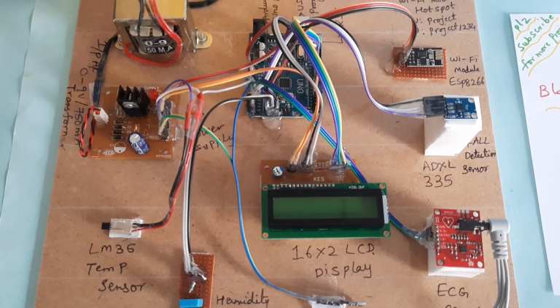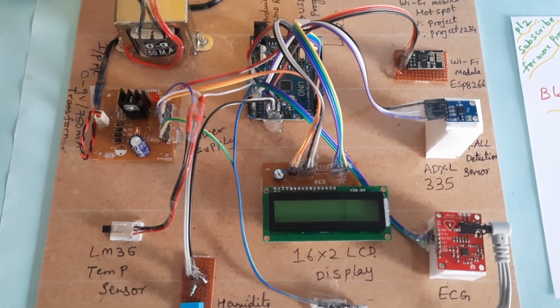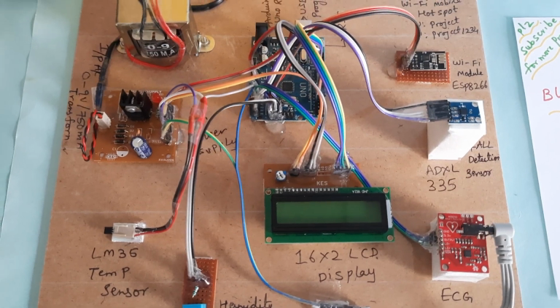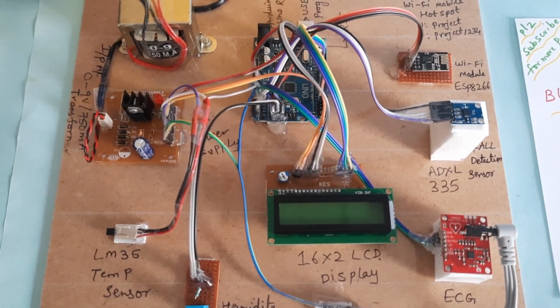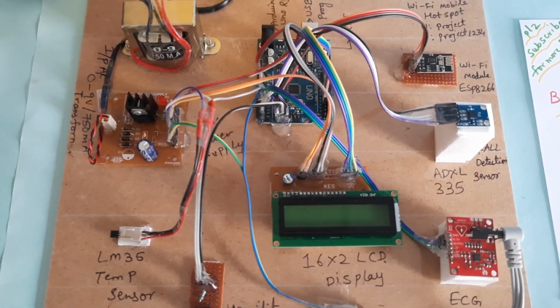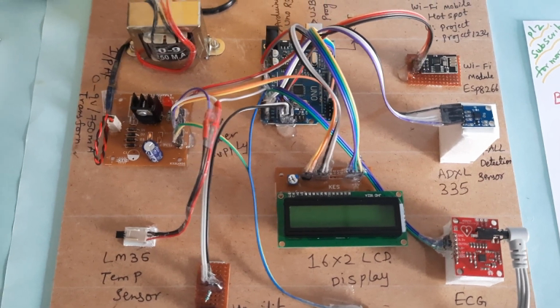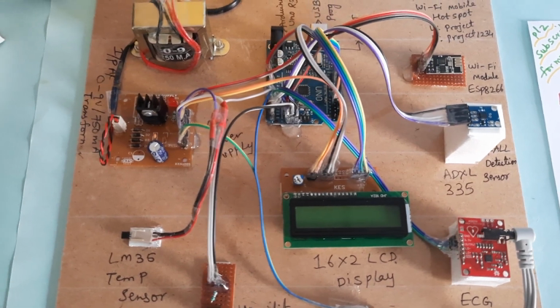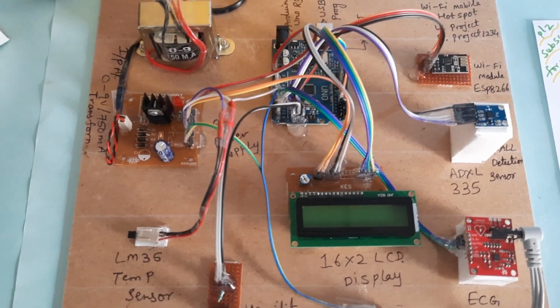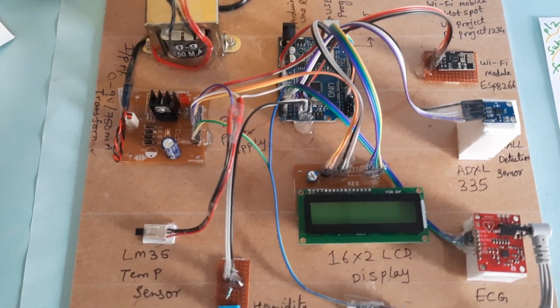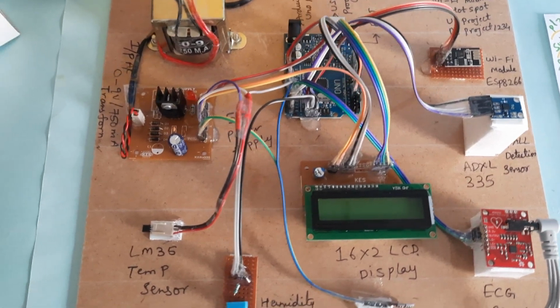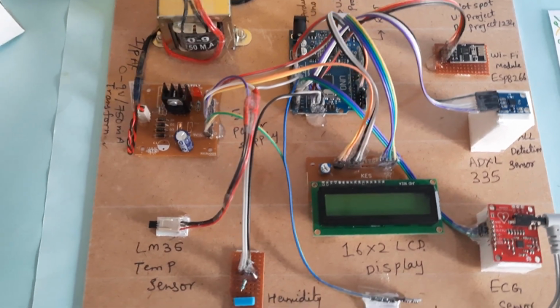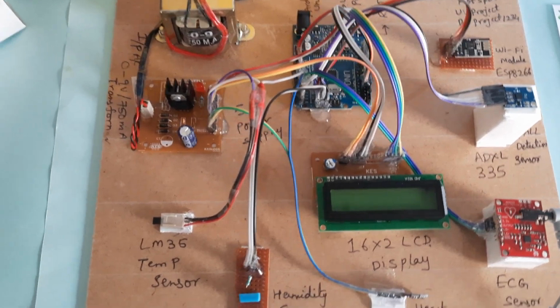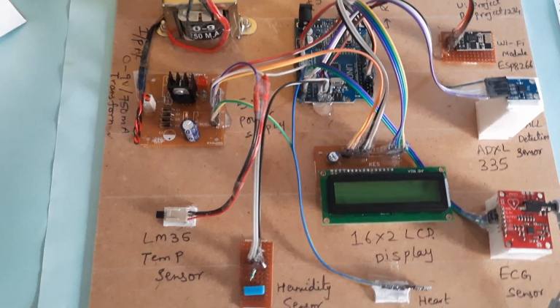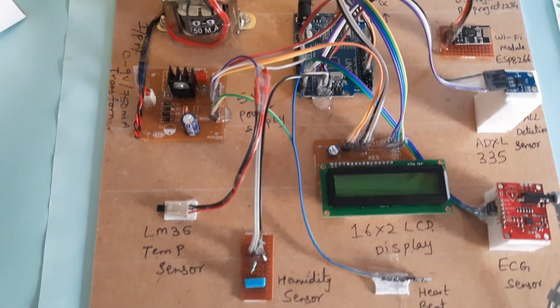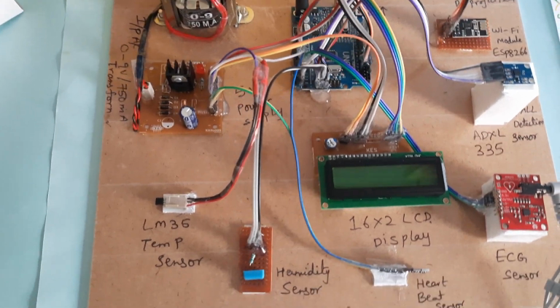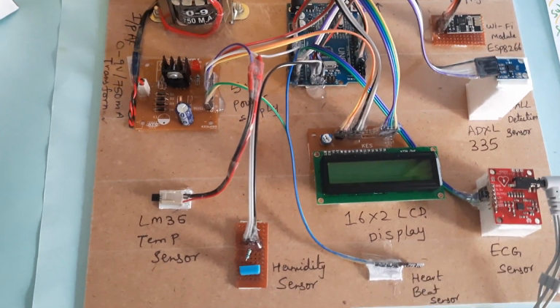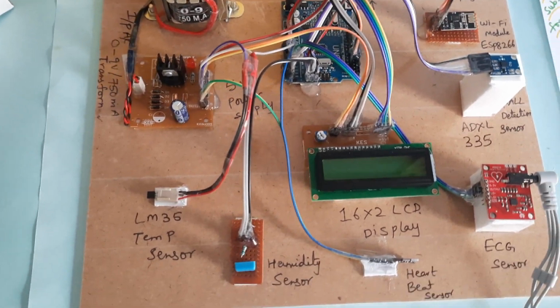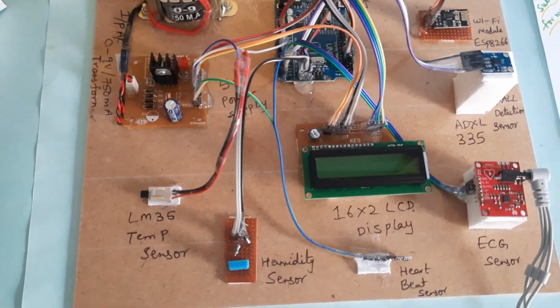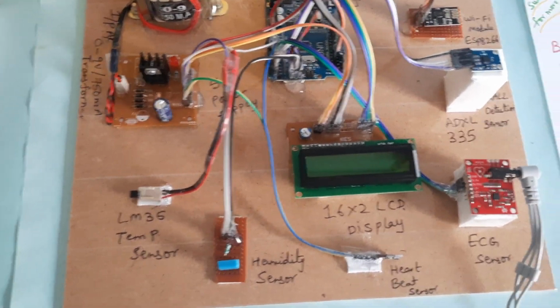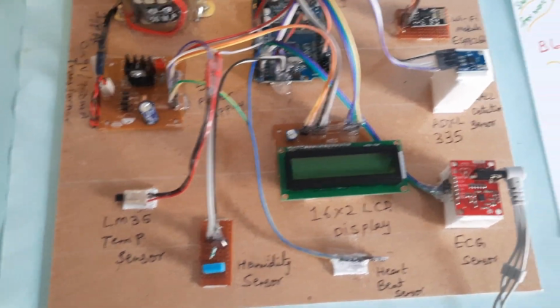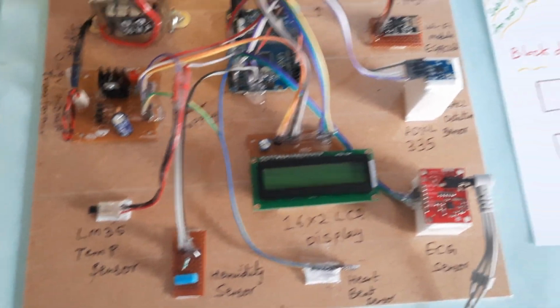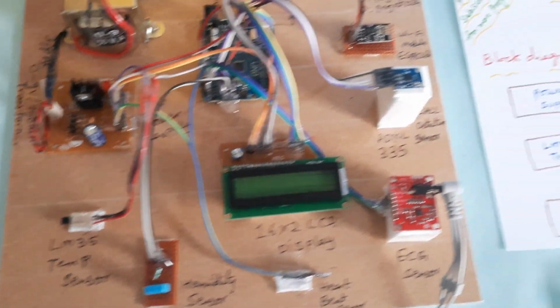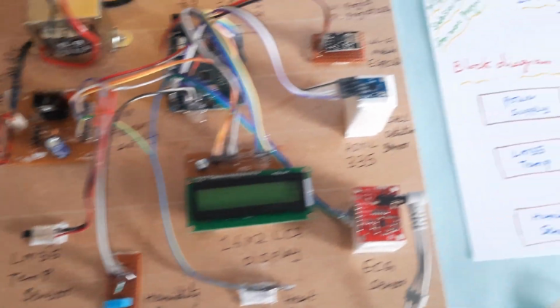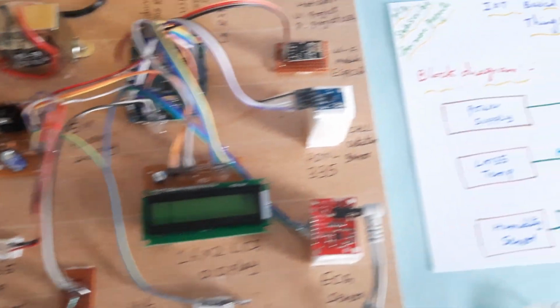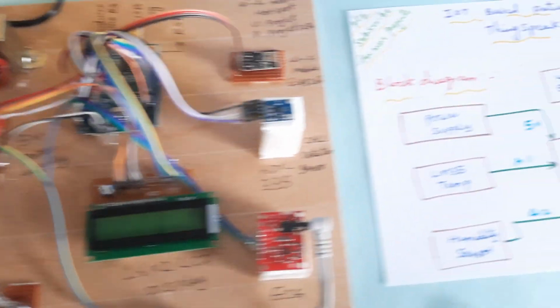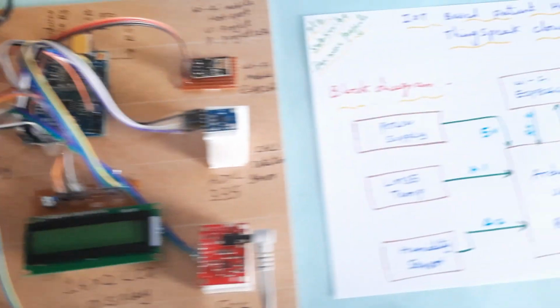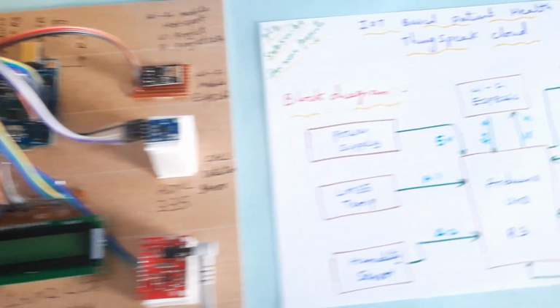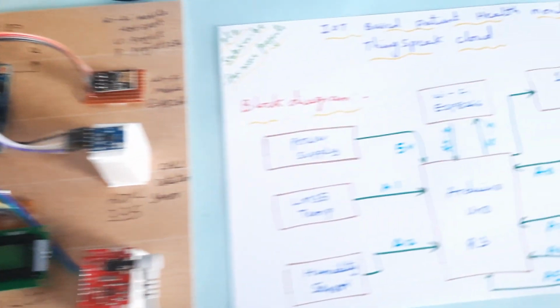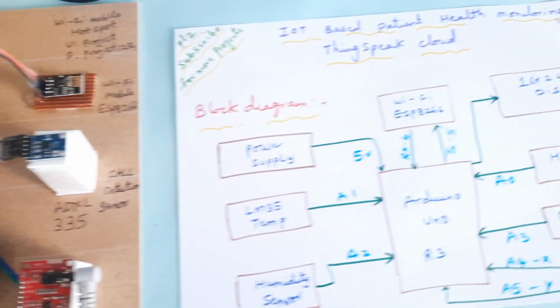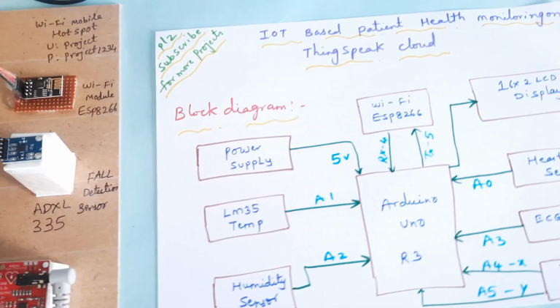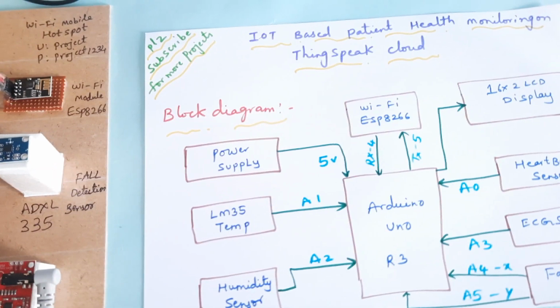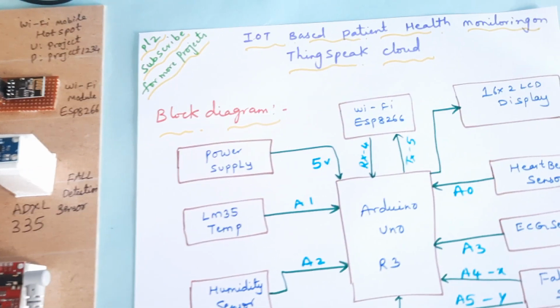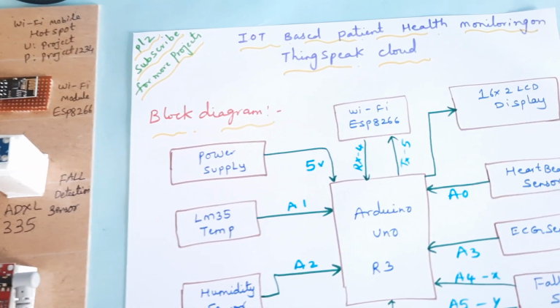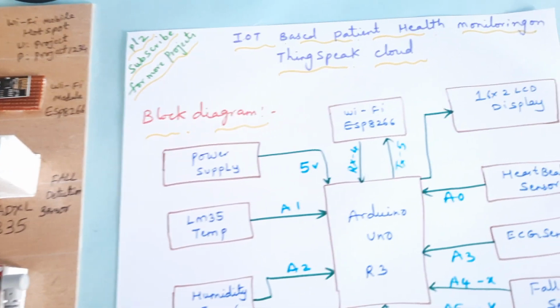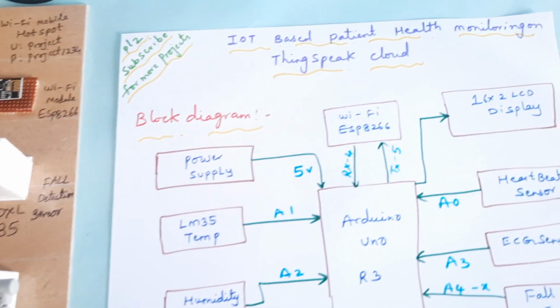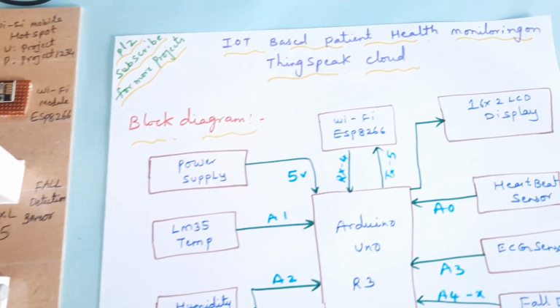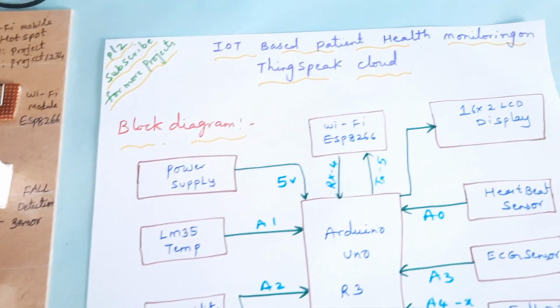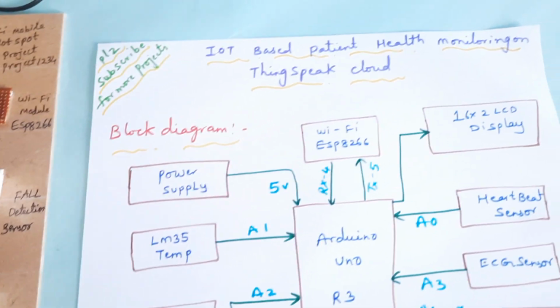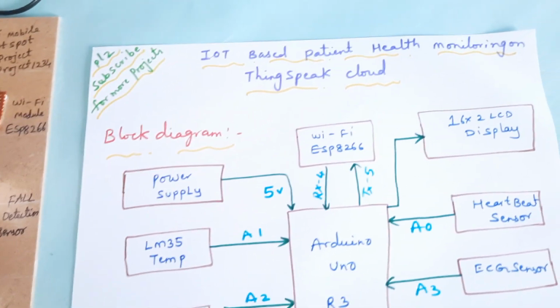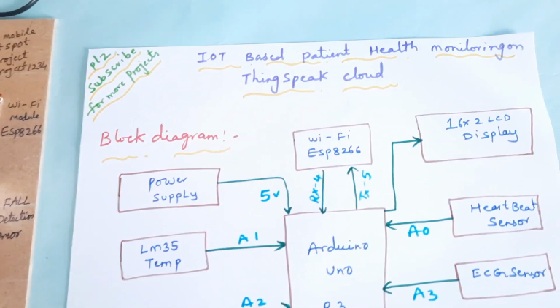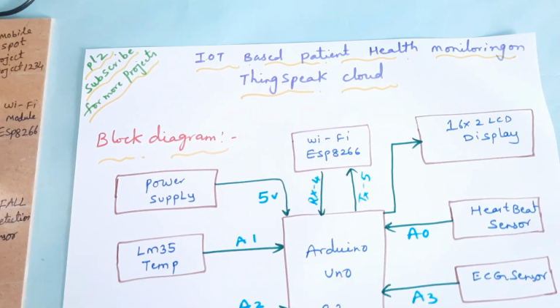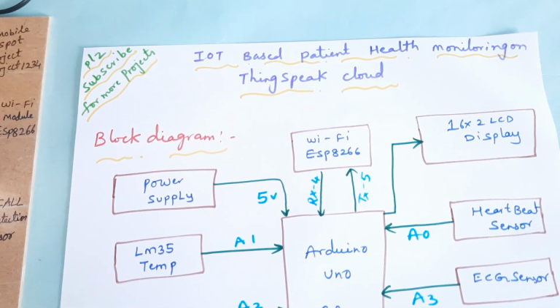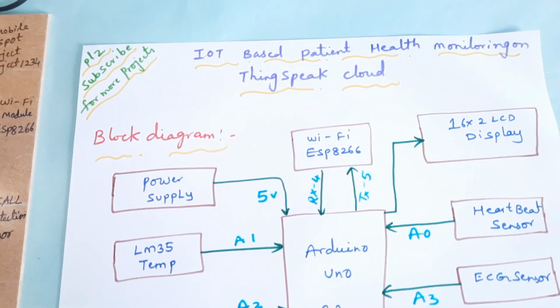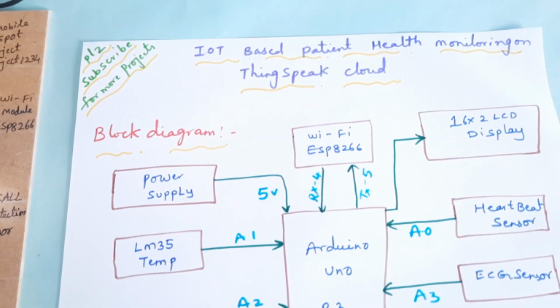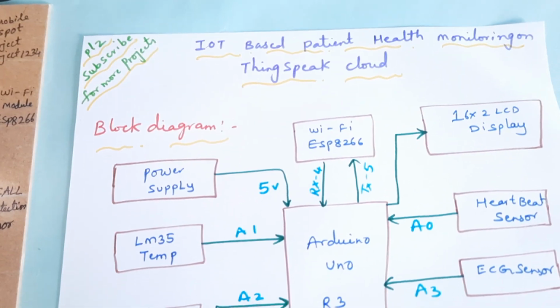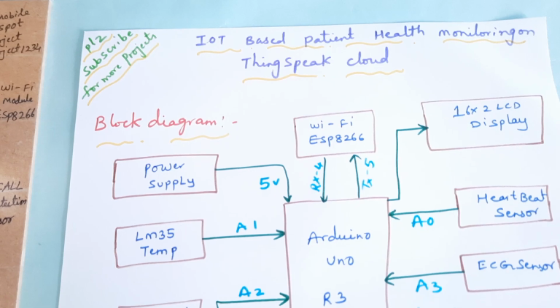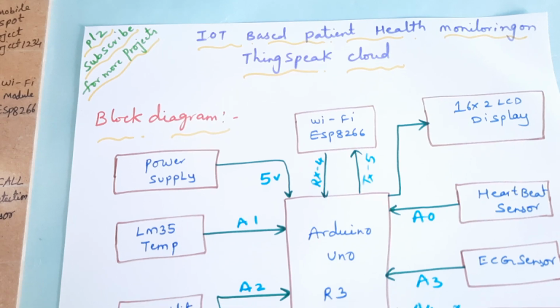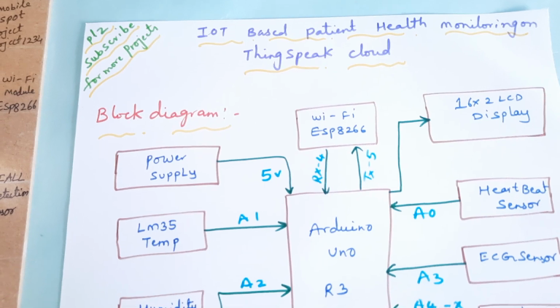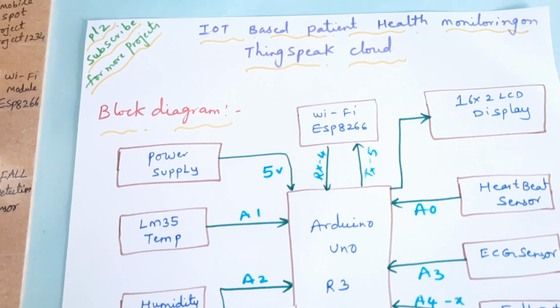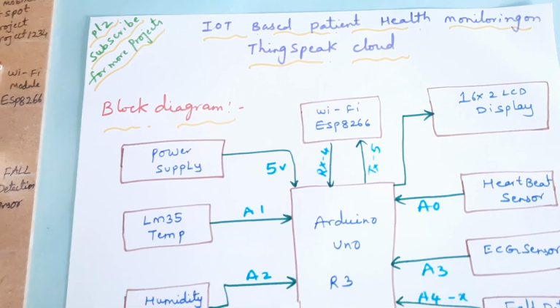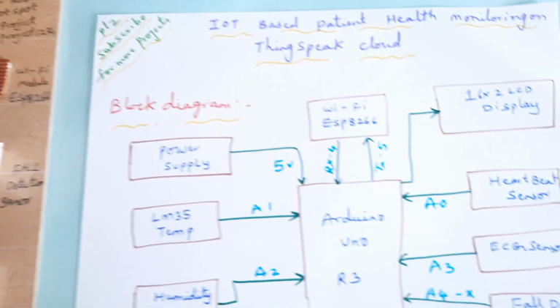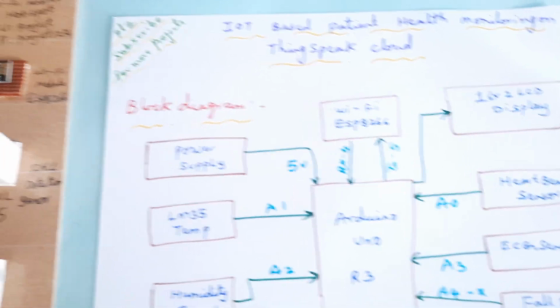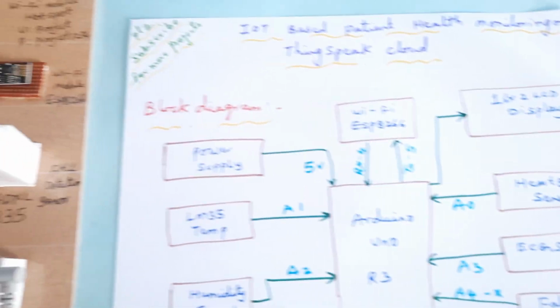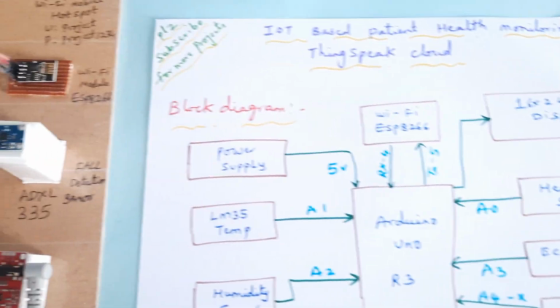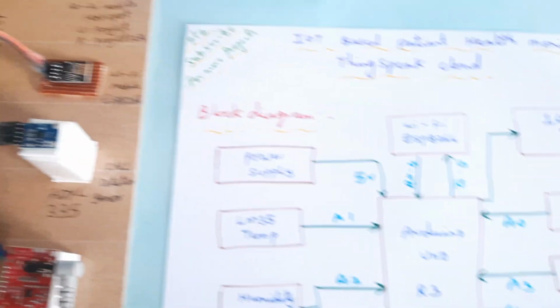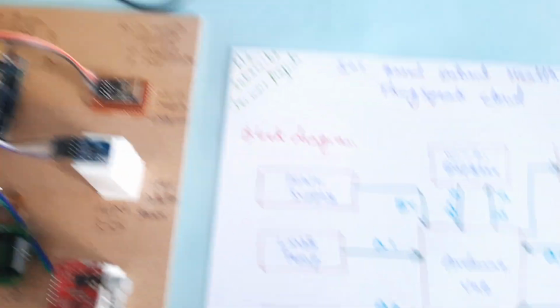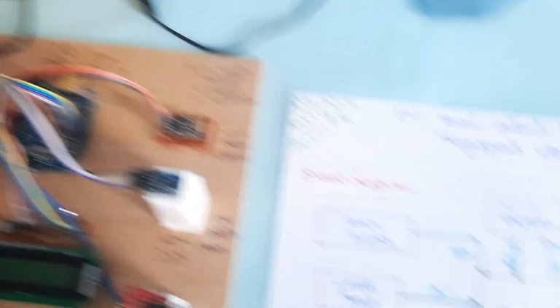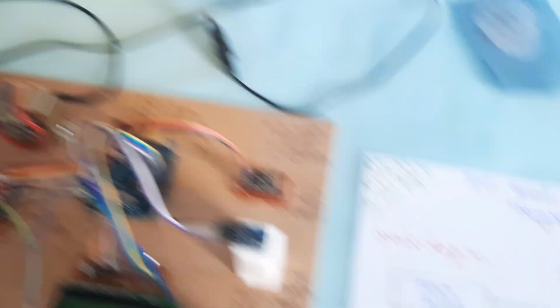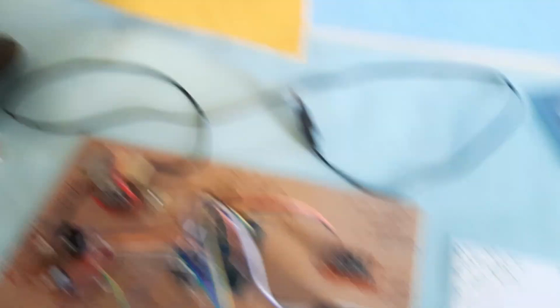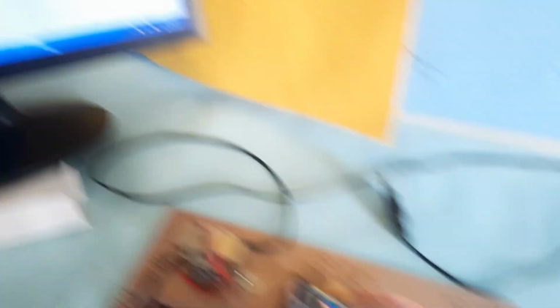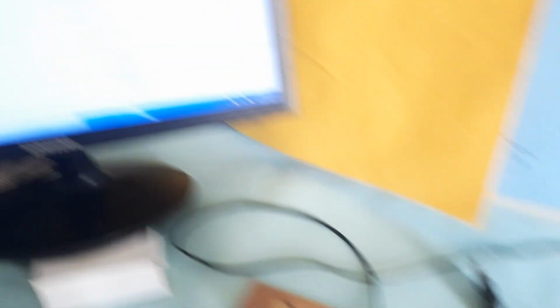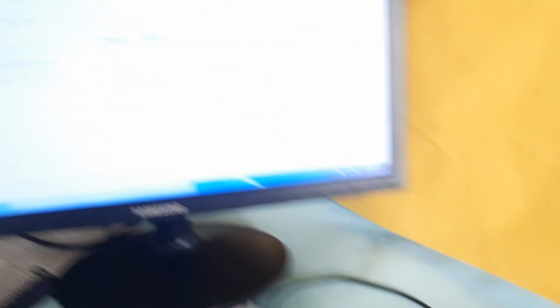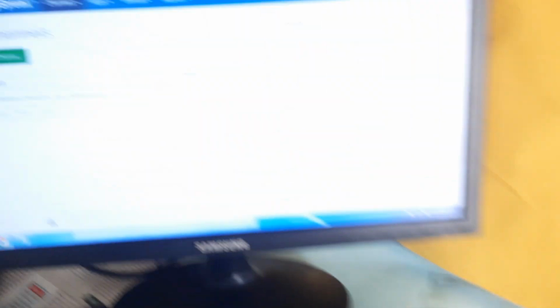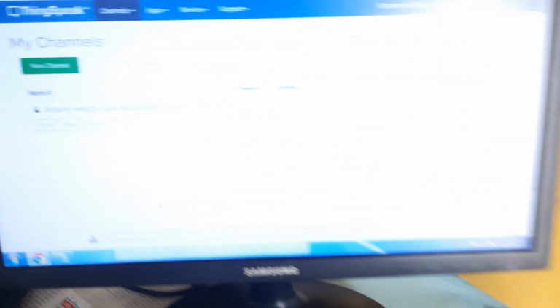The project title is IoT-based patient health monitoring system on ThingSpeak cloud.